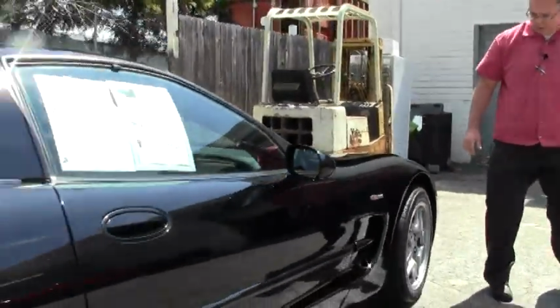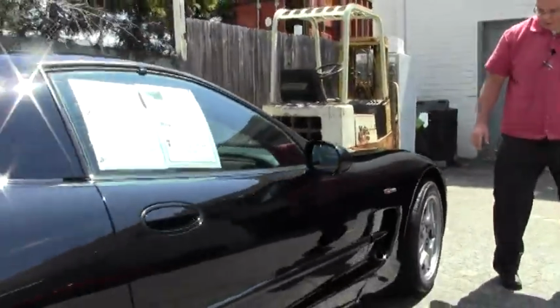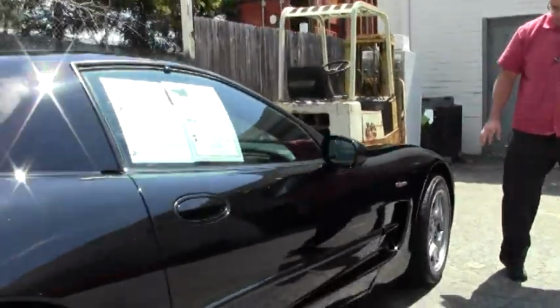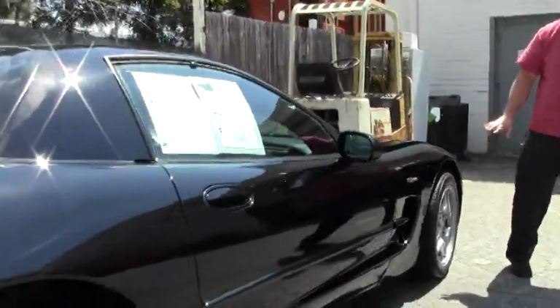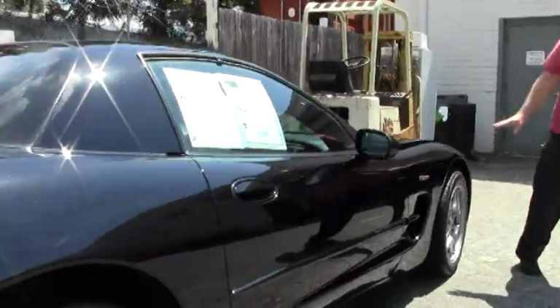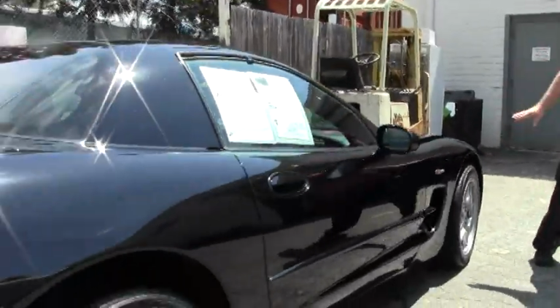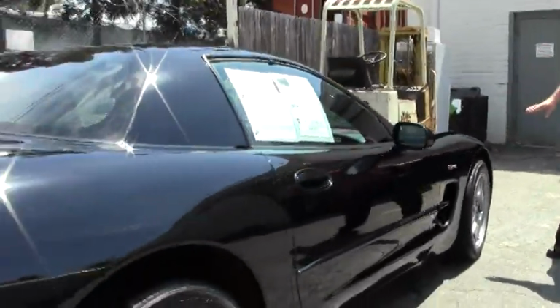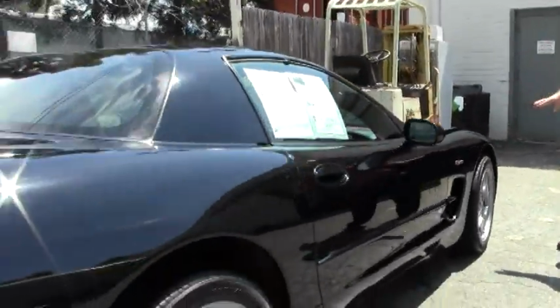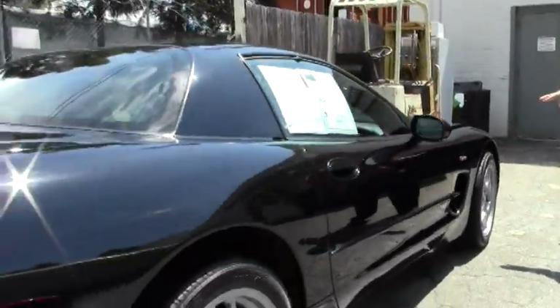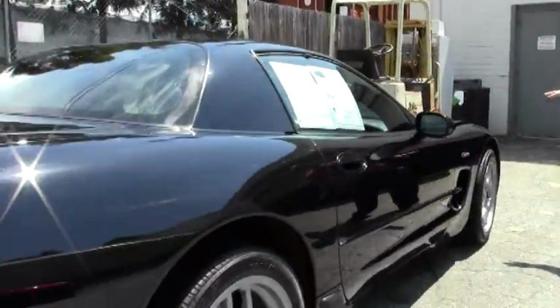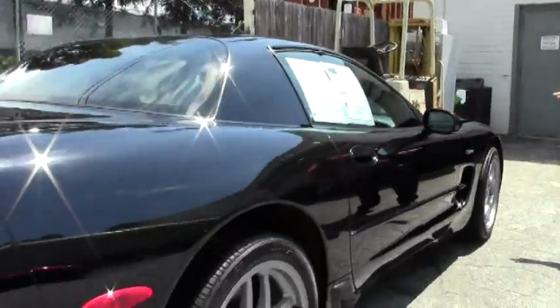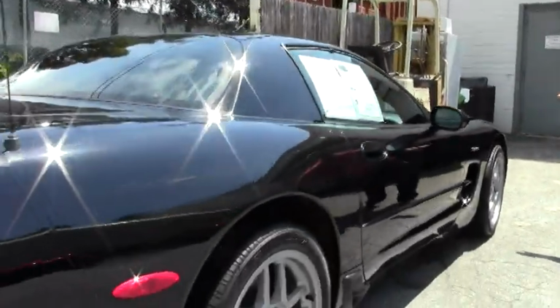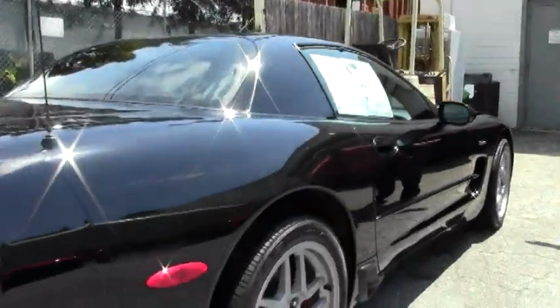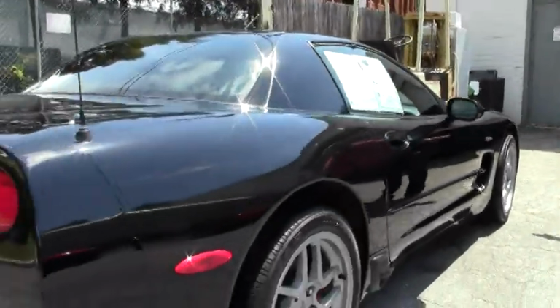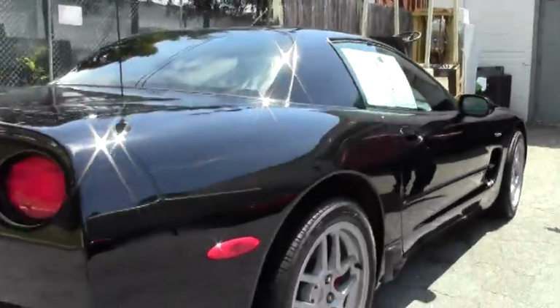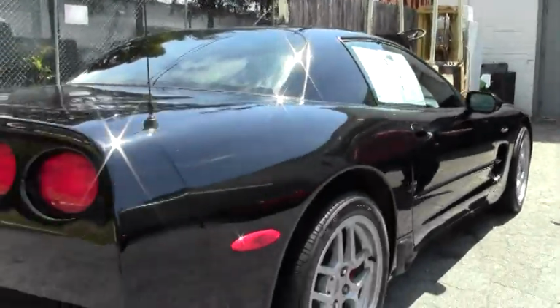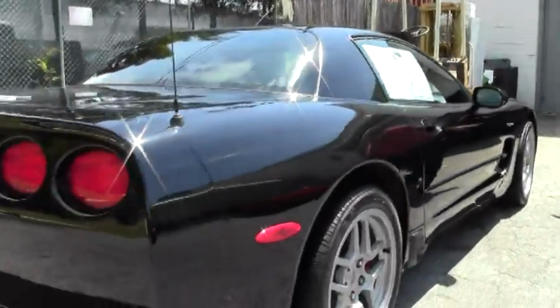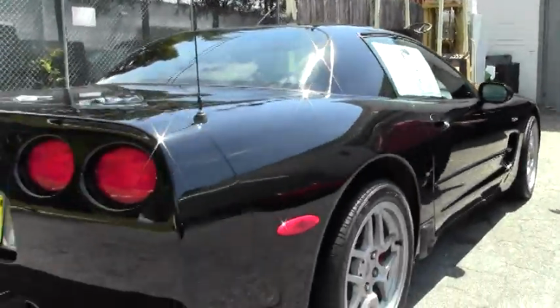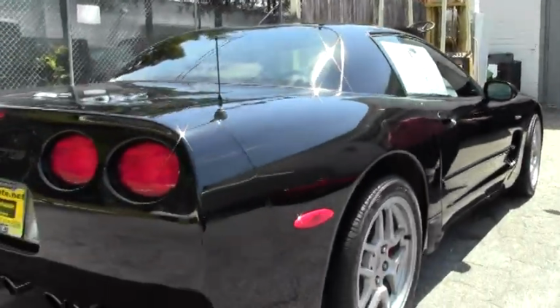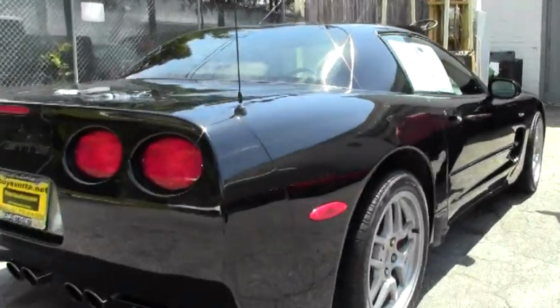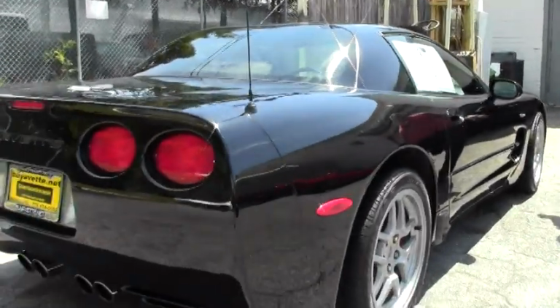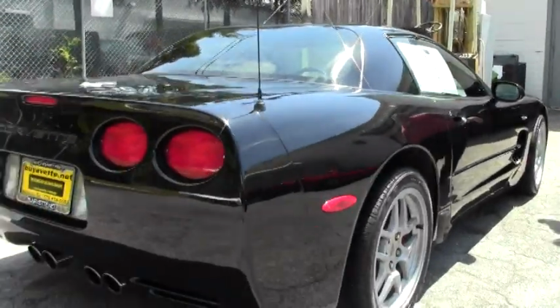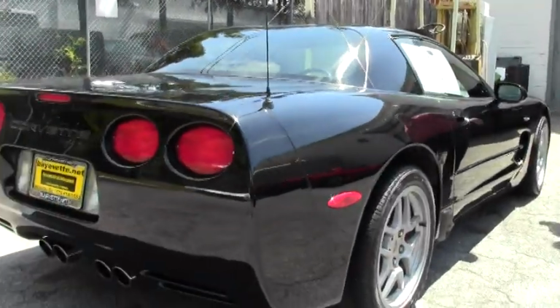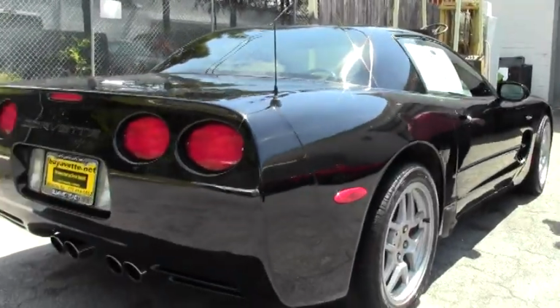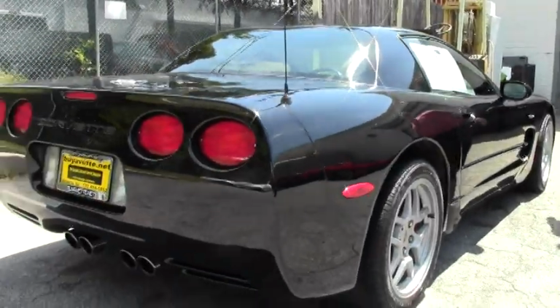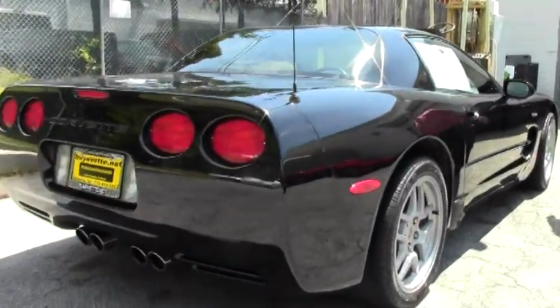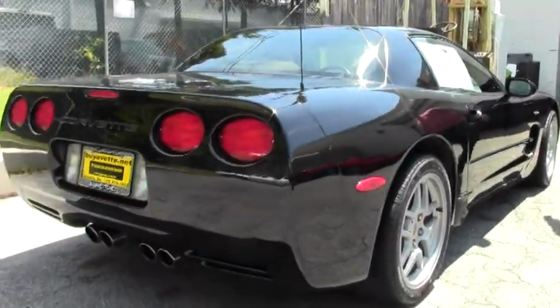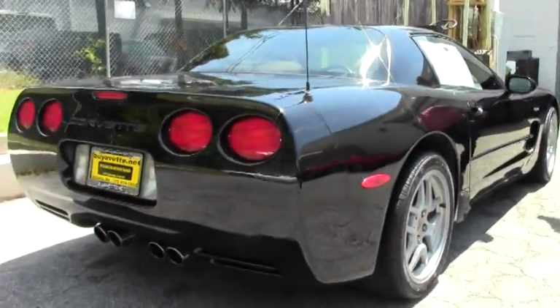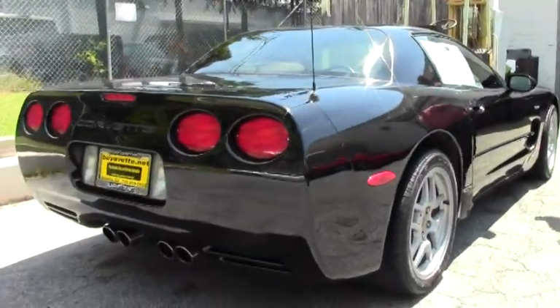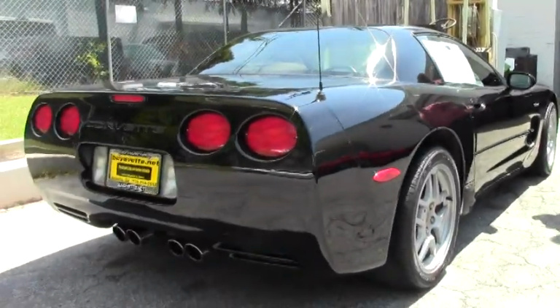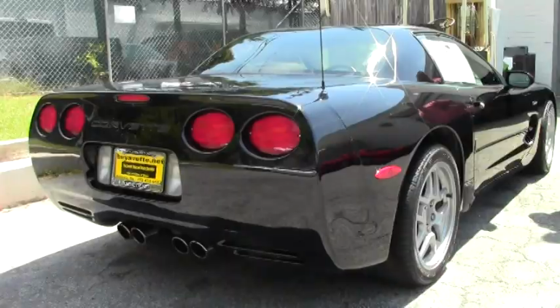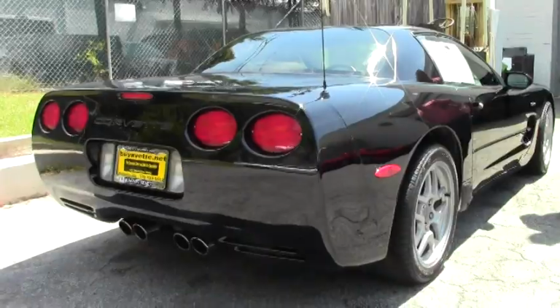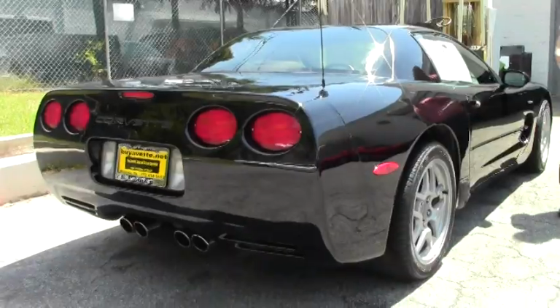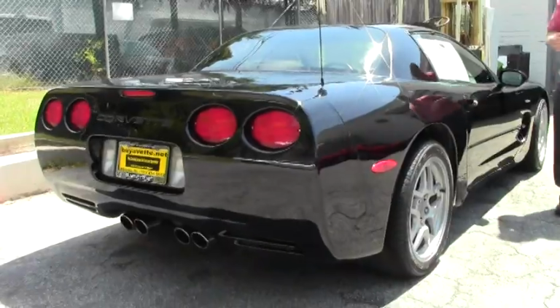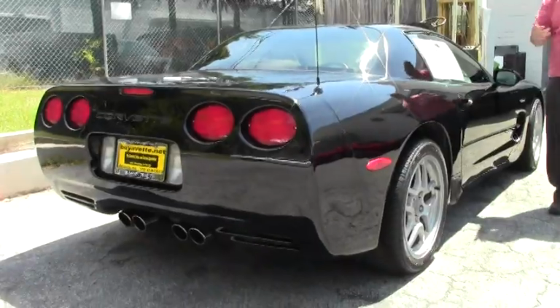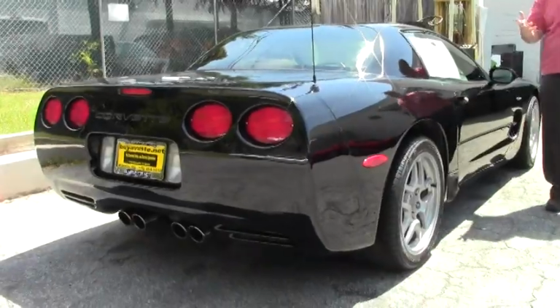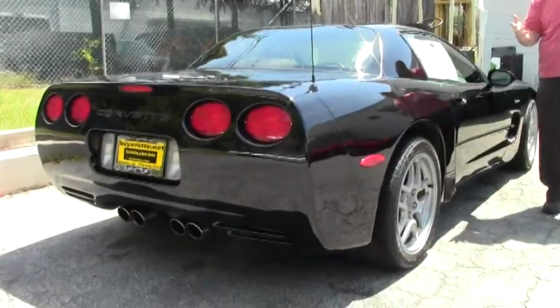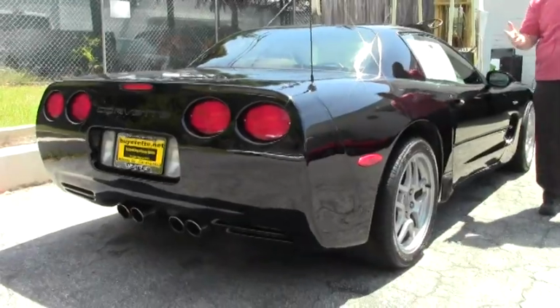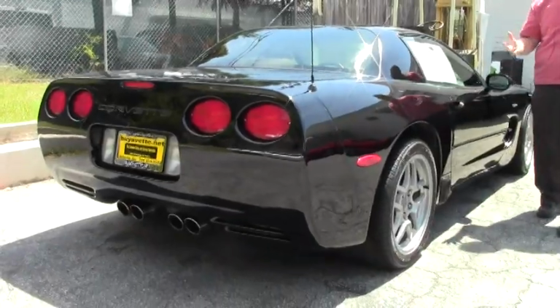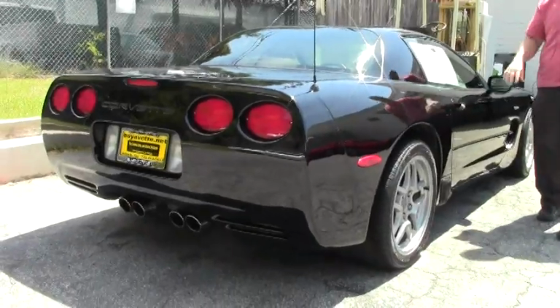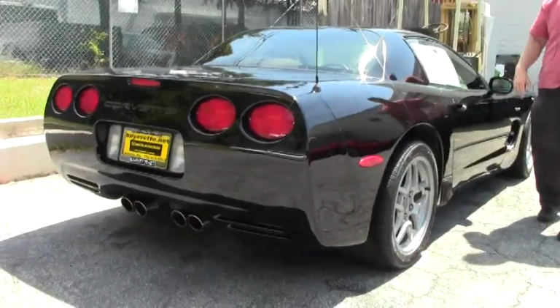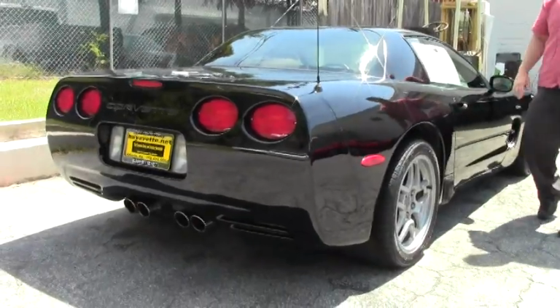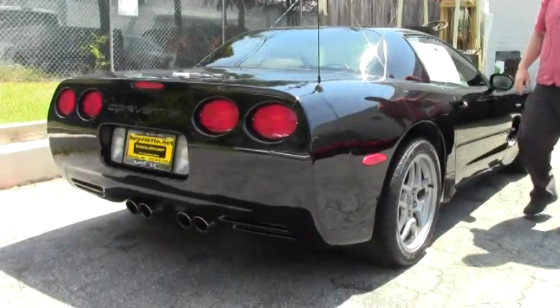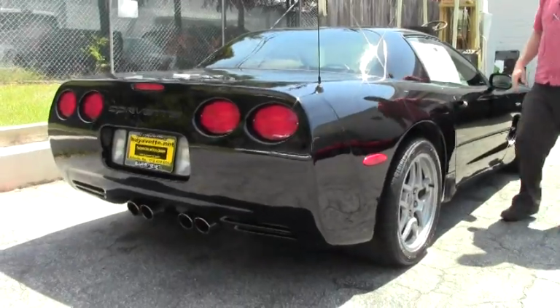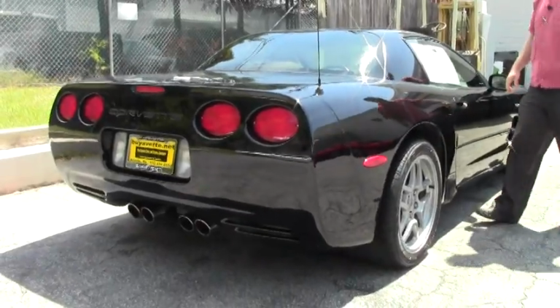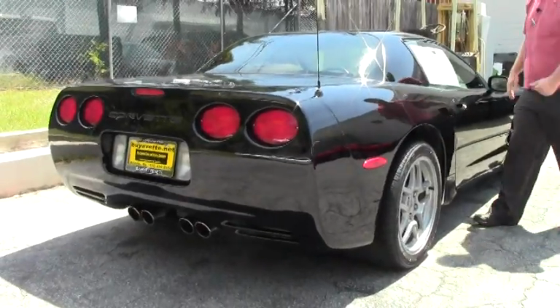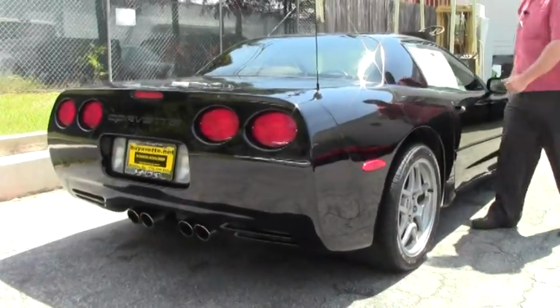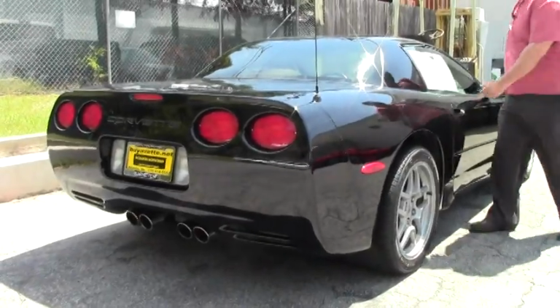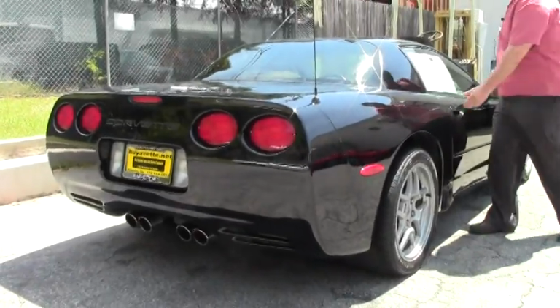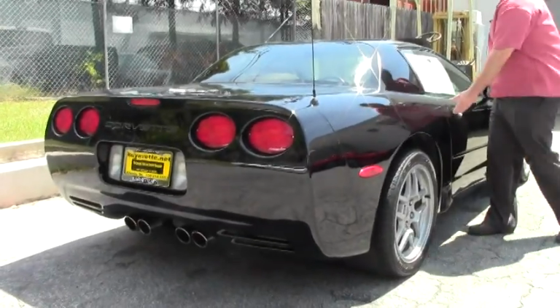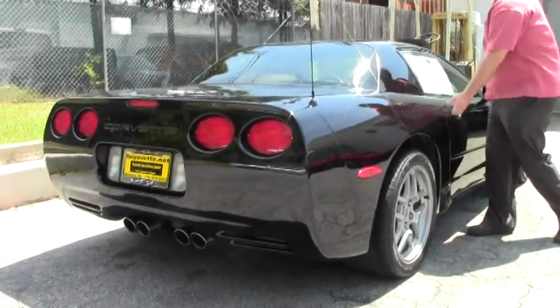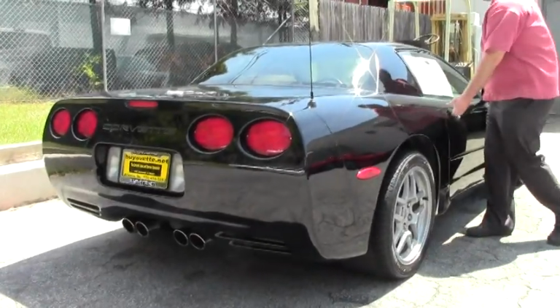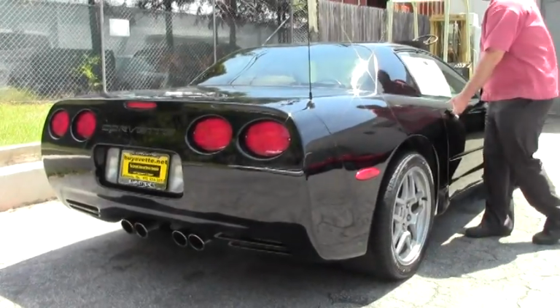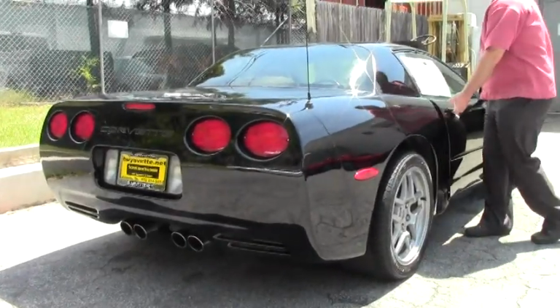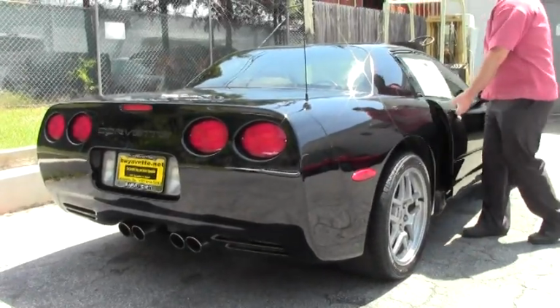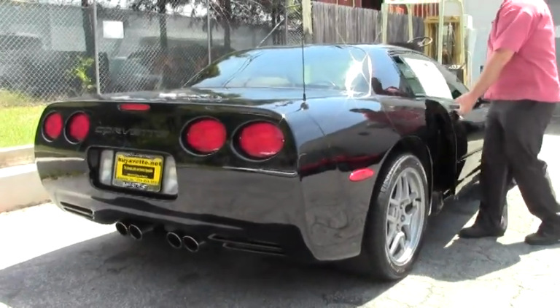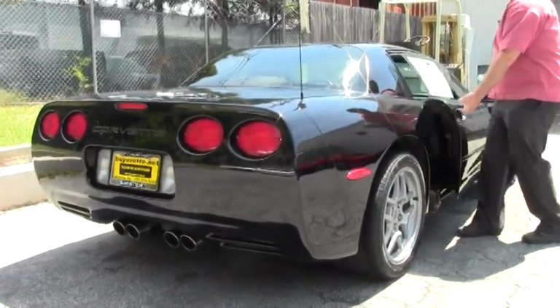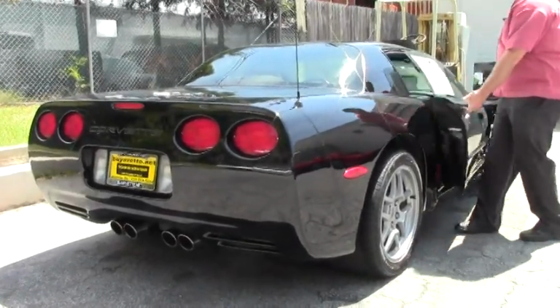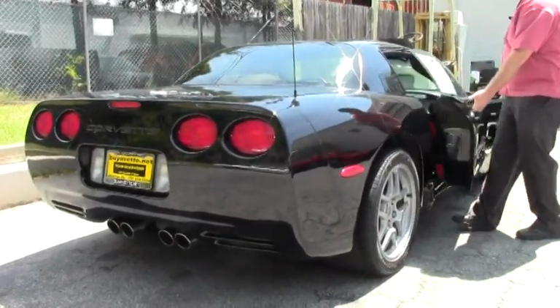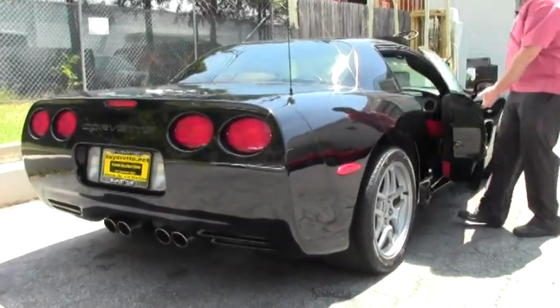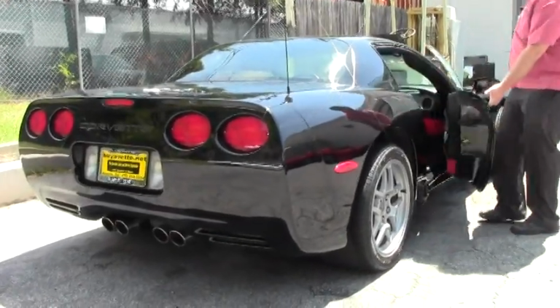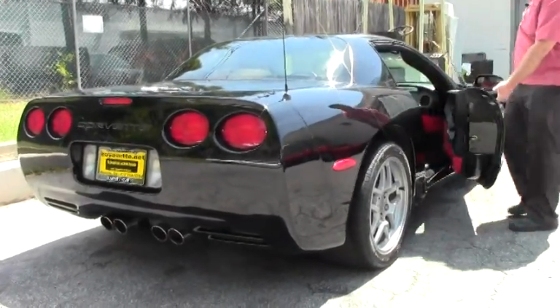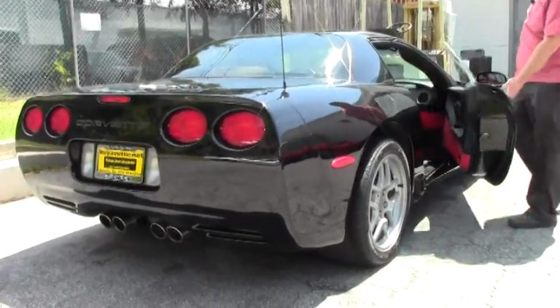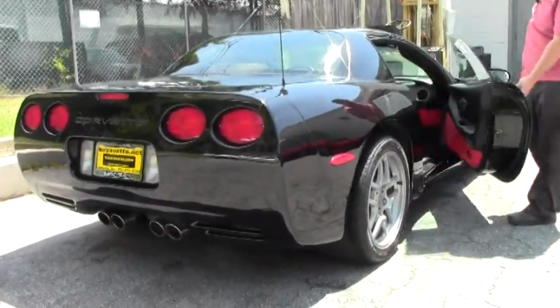These are the correct Eagle F1 tires for the car. It is a one owner car, as you can expect with only 24,000 miles on it.